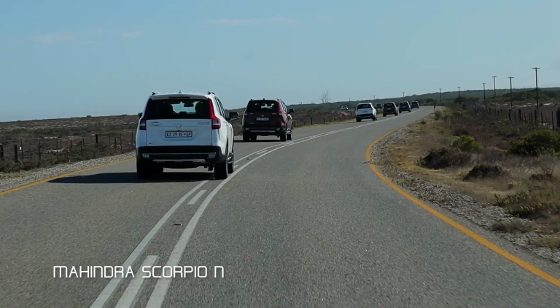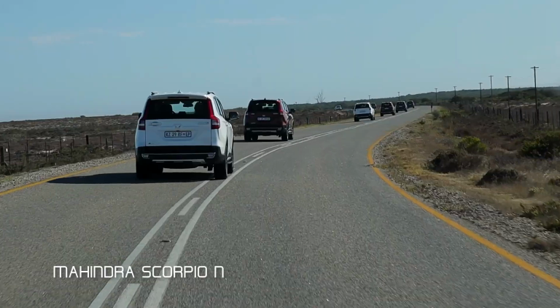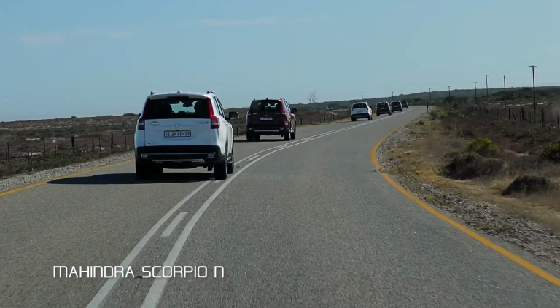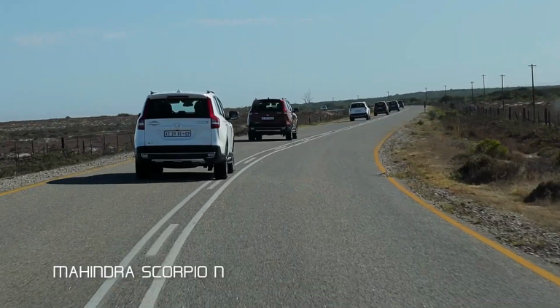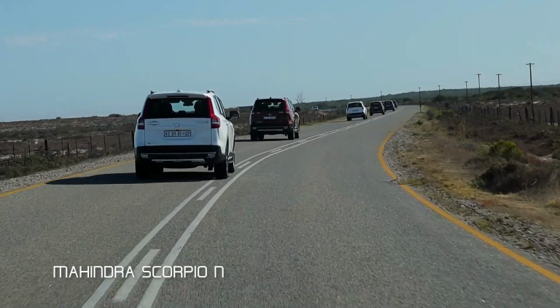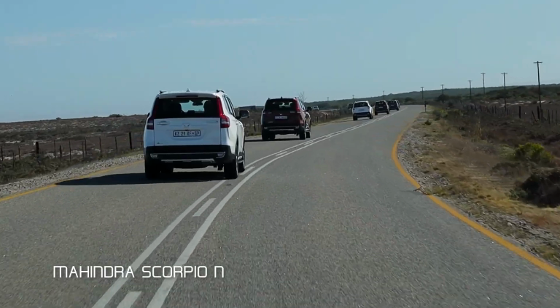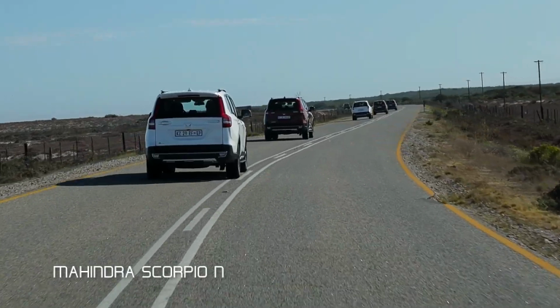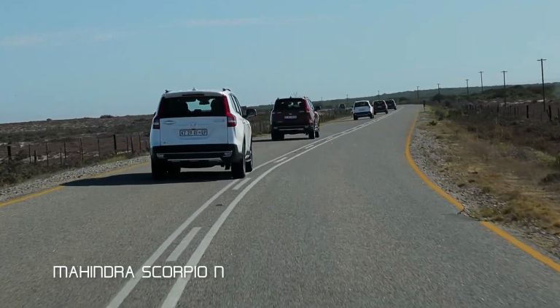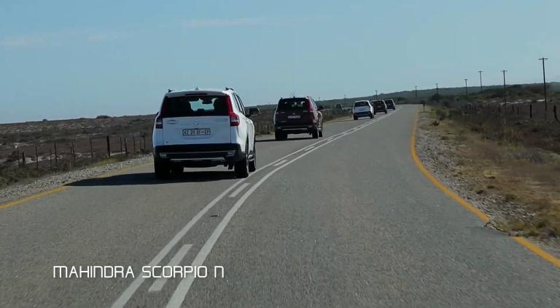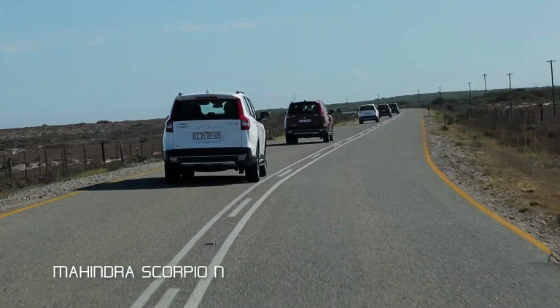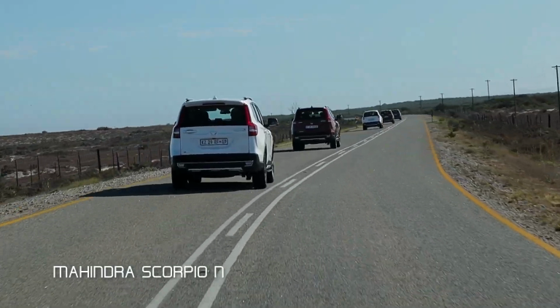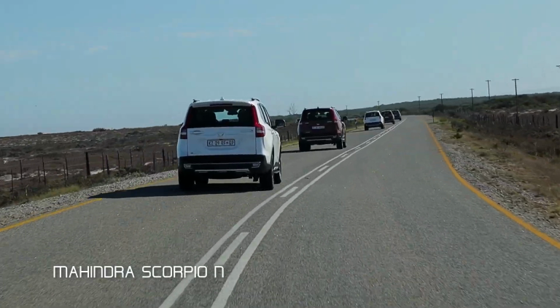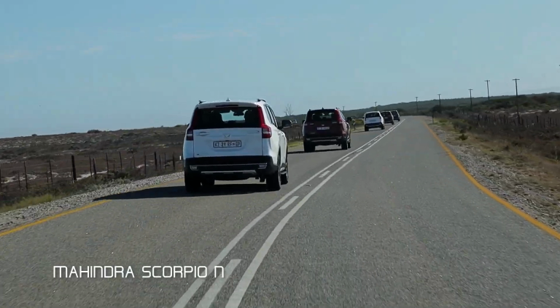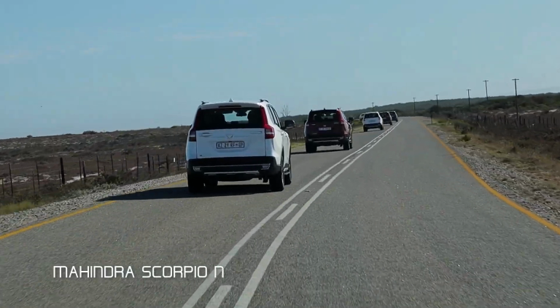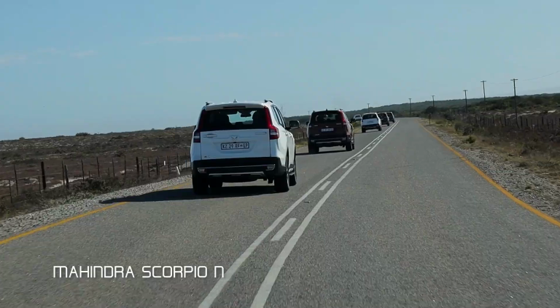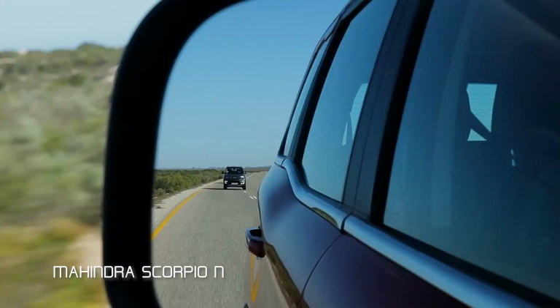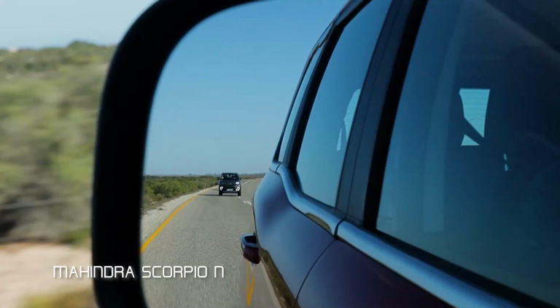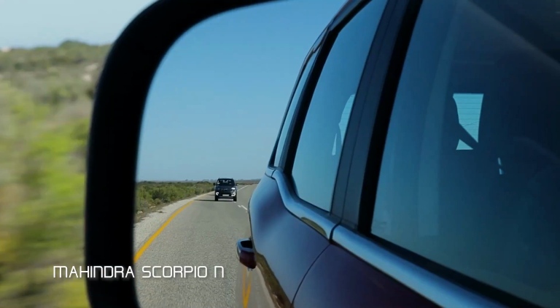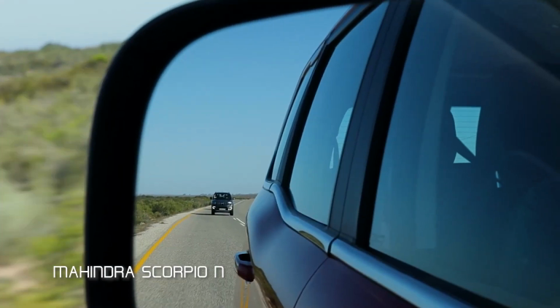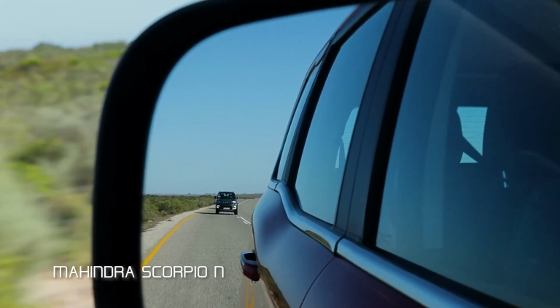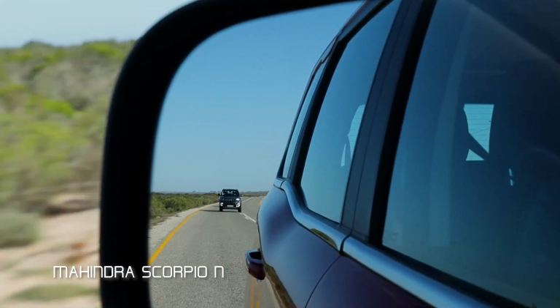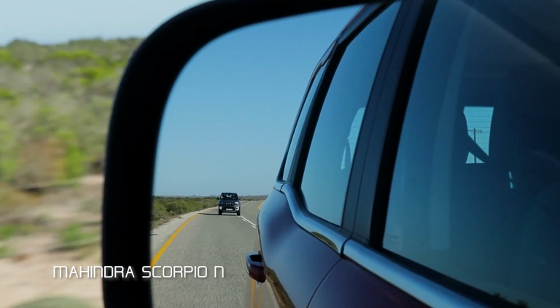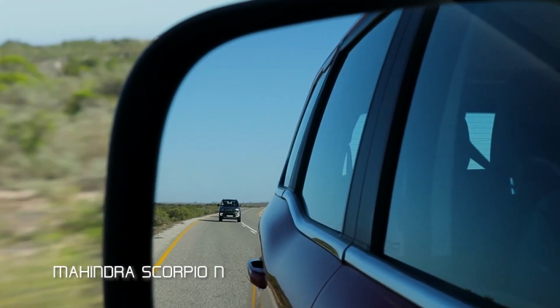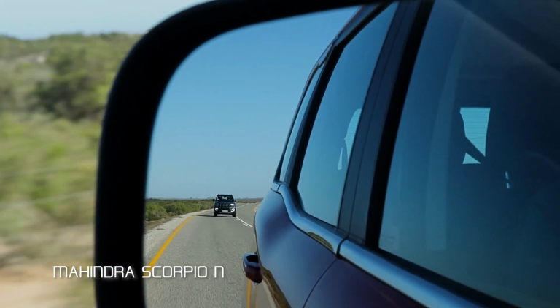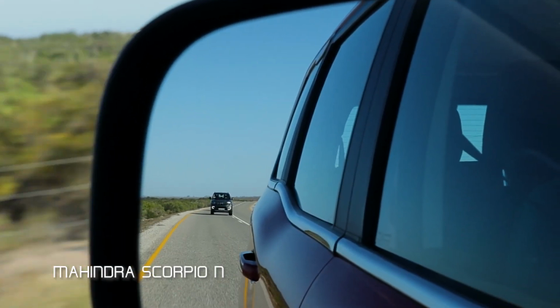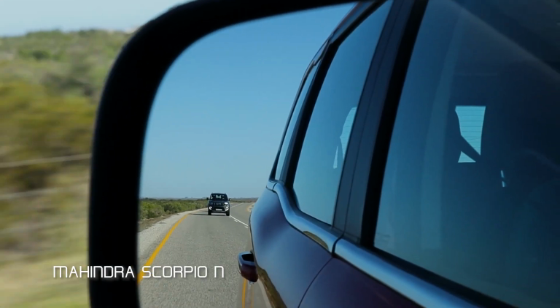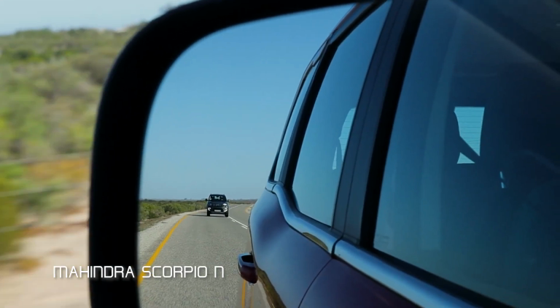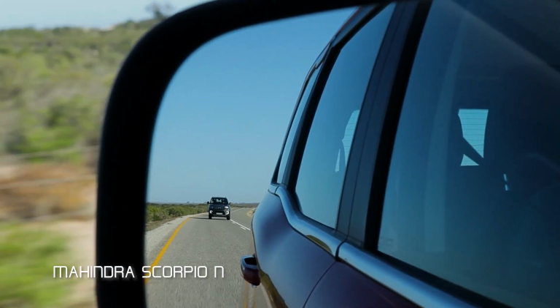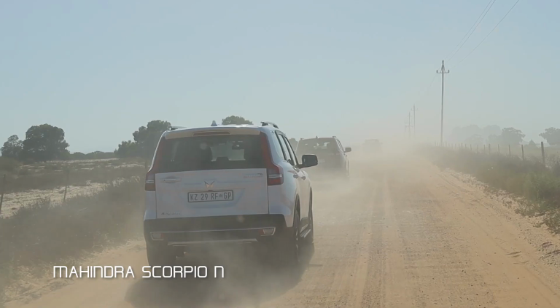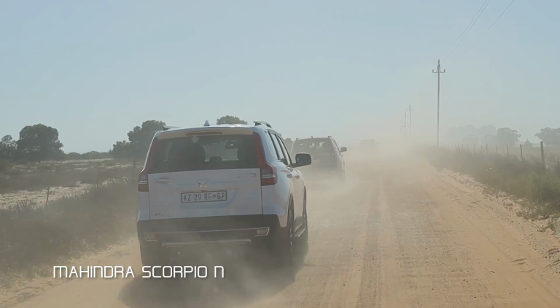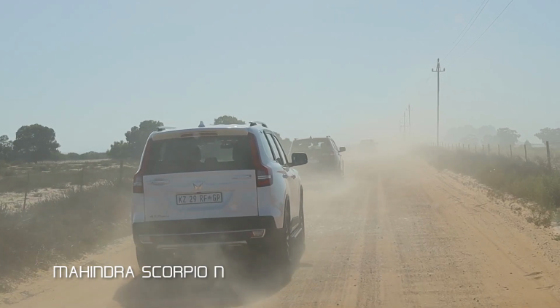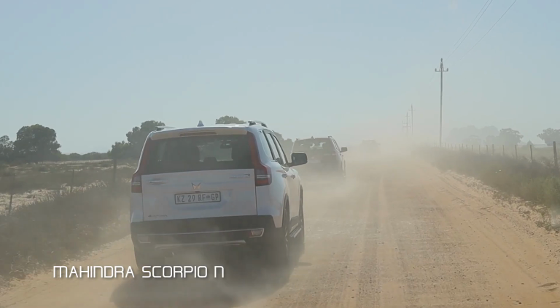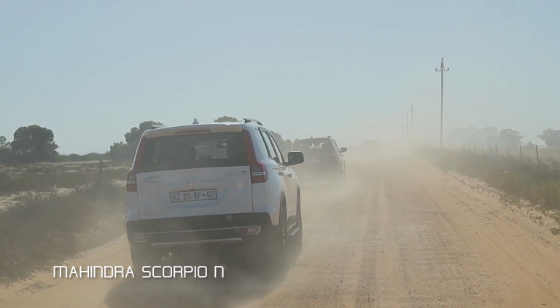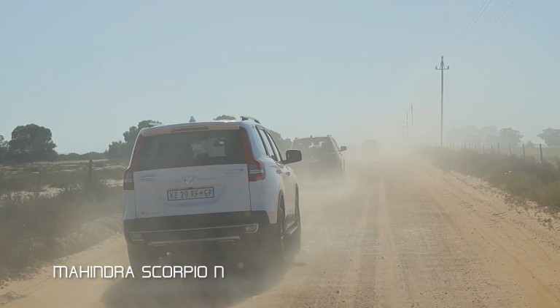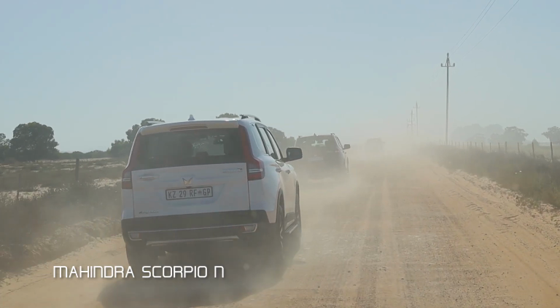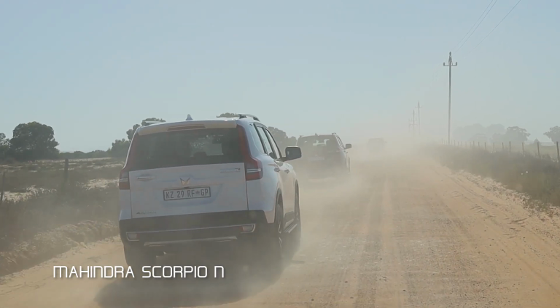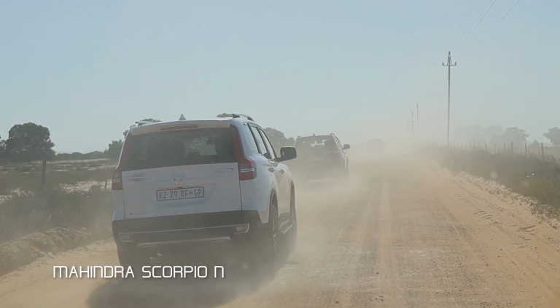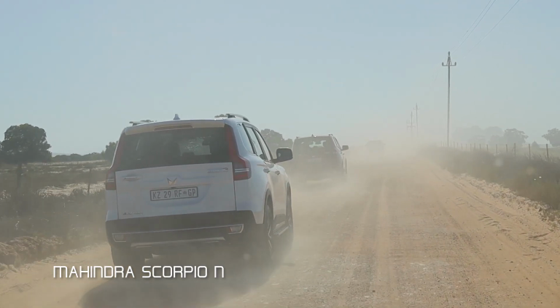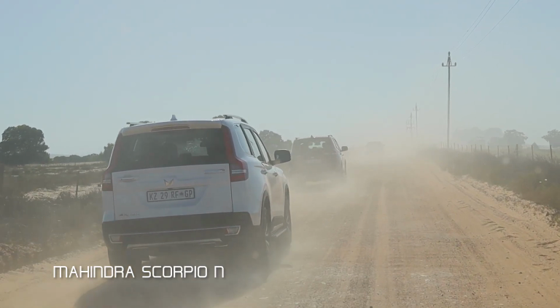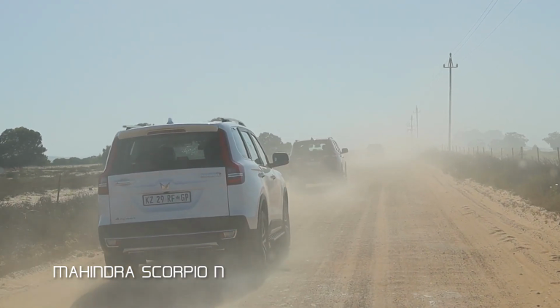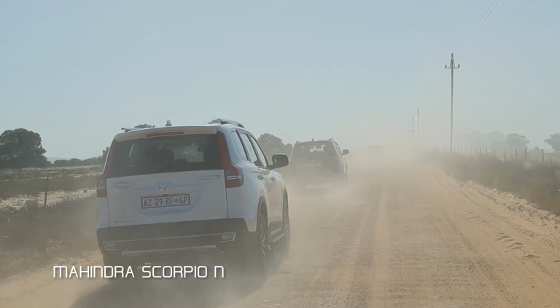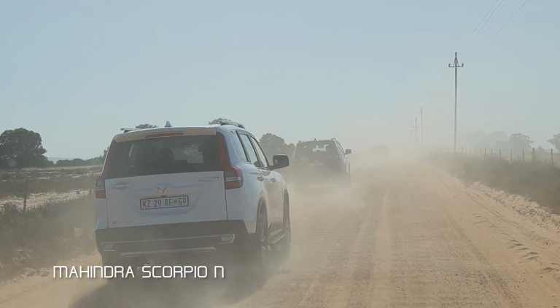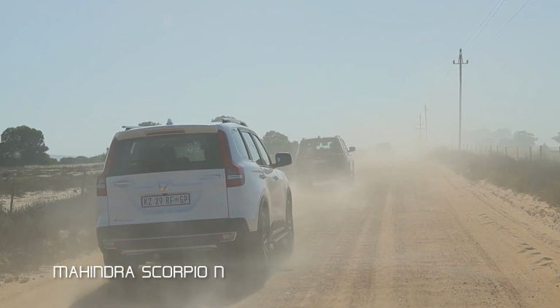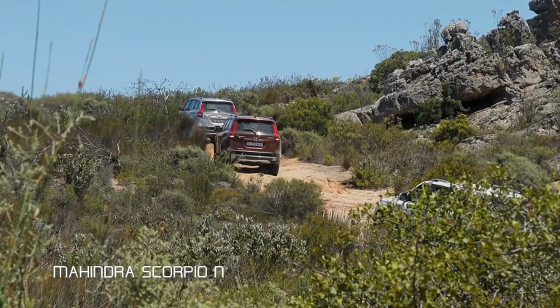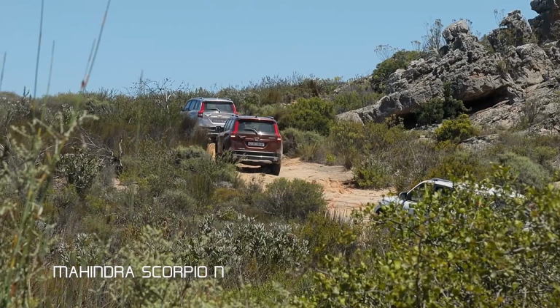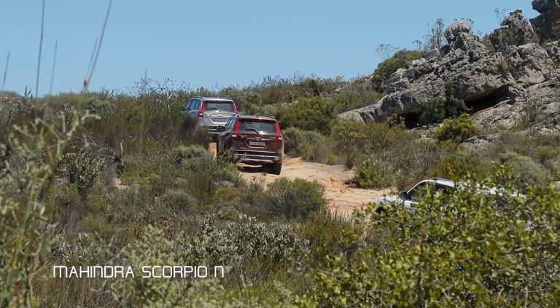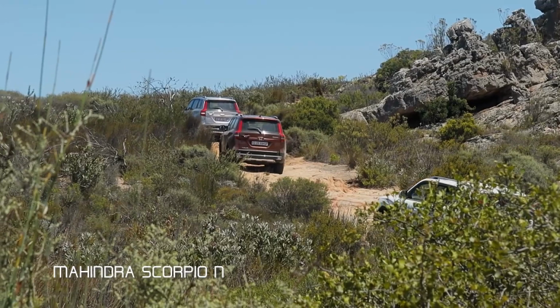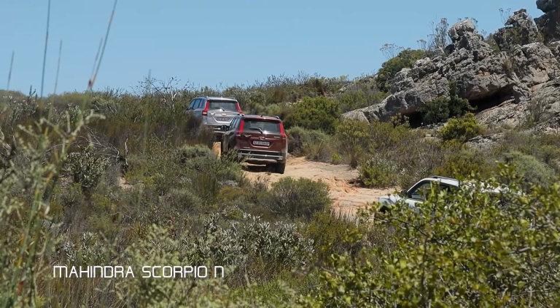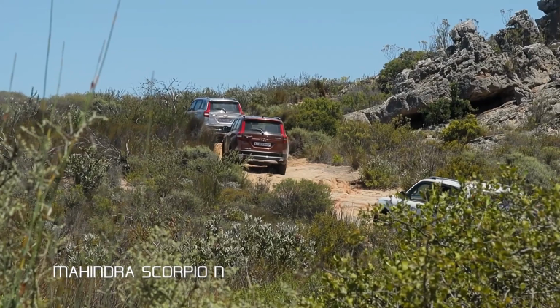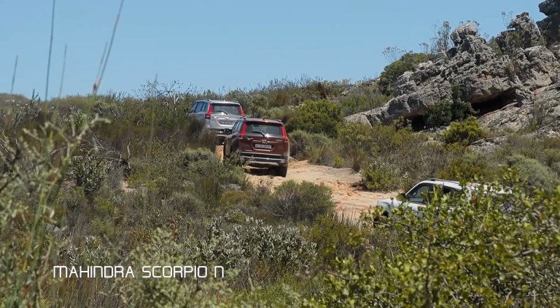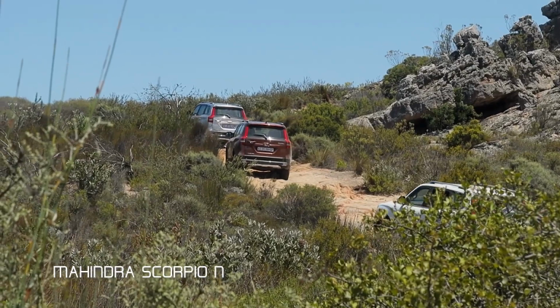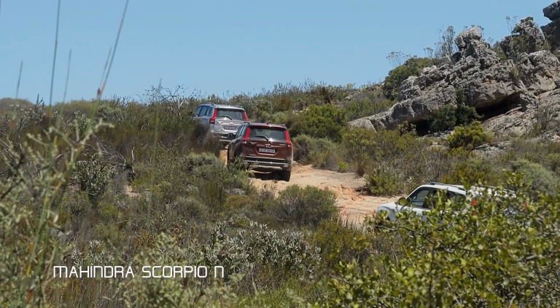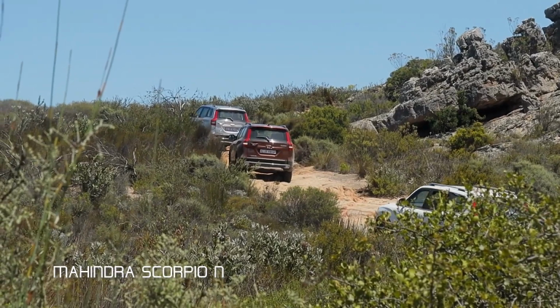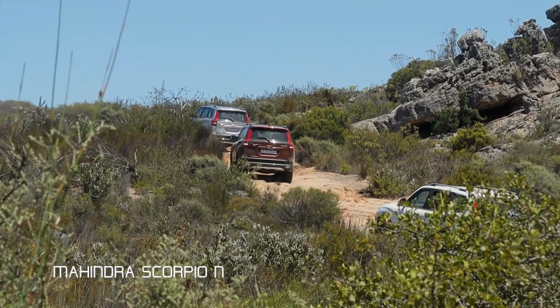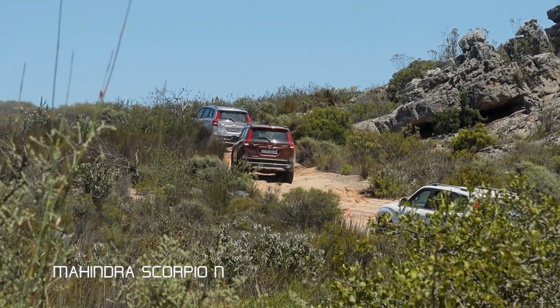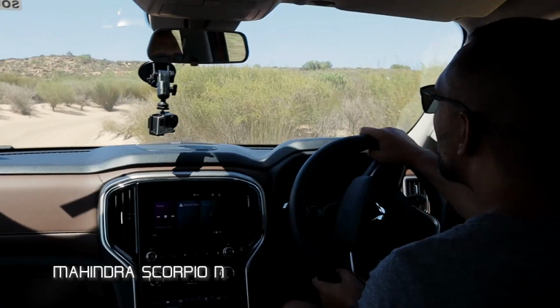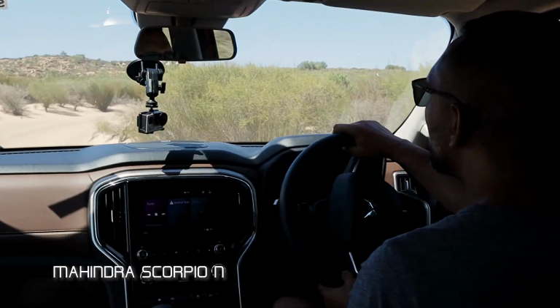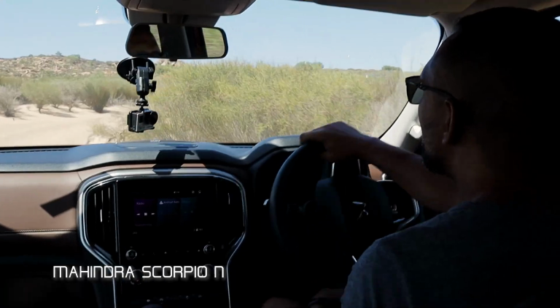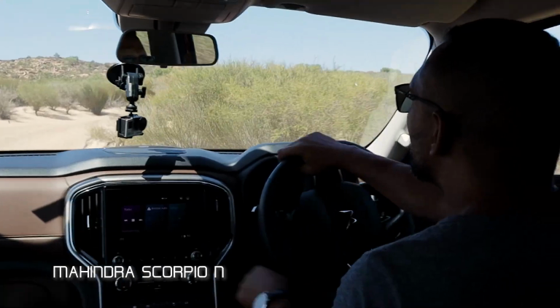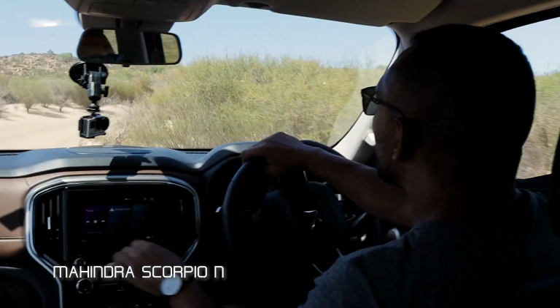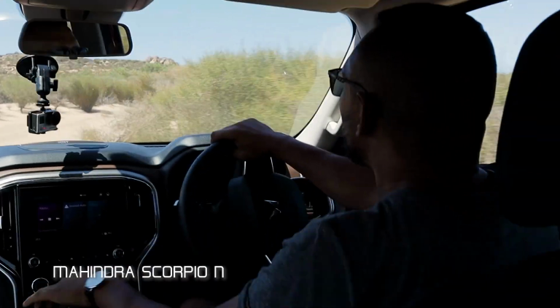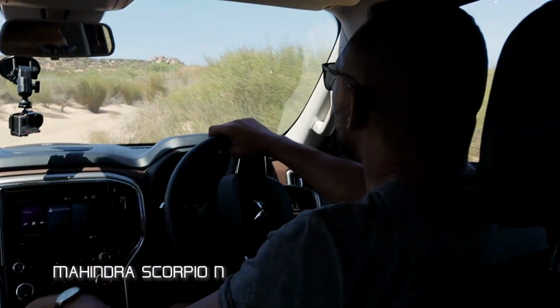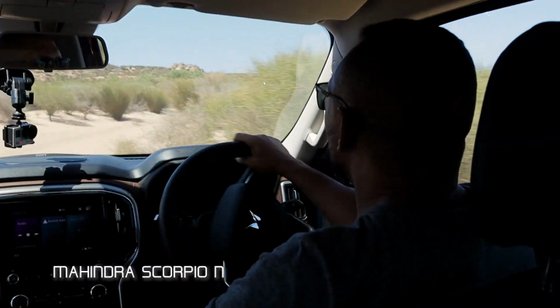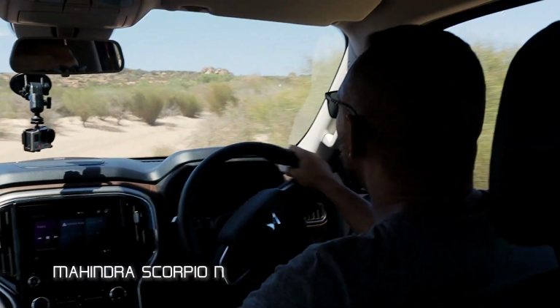We were testing these cars in 40-degree heat and we were really pushing this thing hard — and it was not disappointing at all. That's what we like to hear.